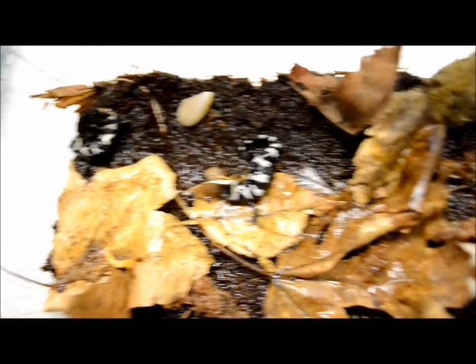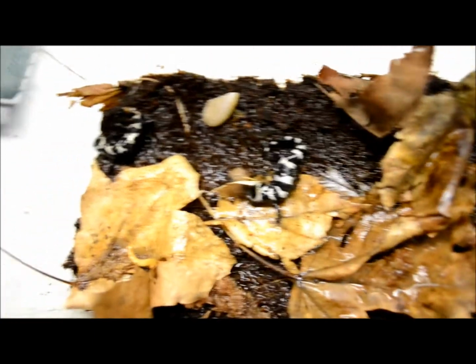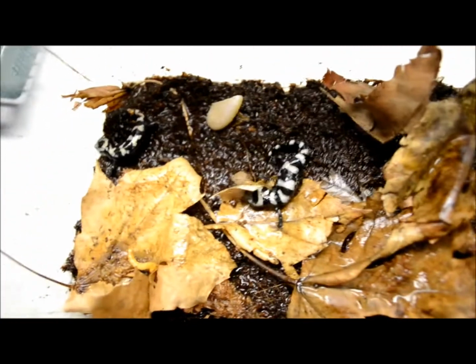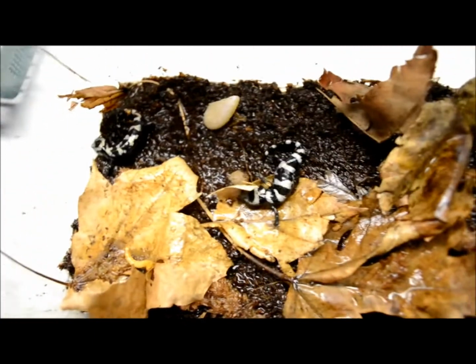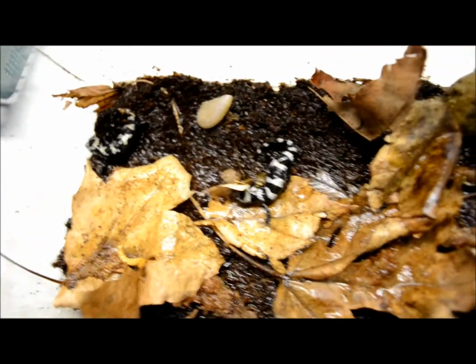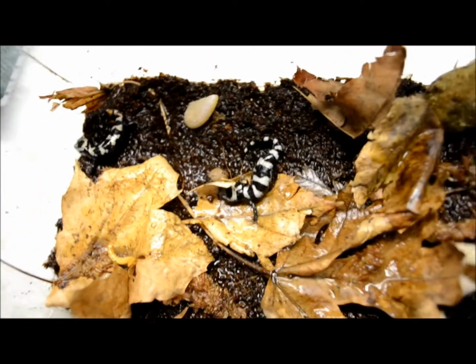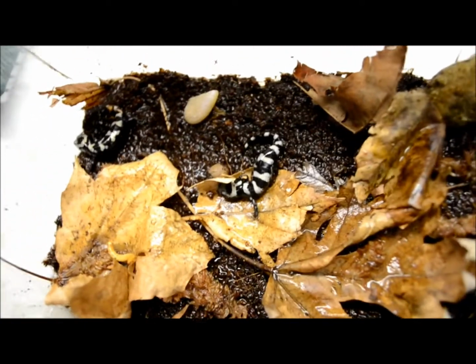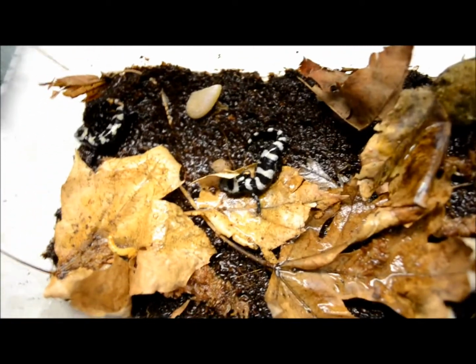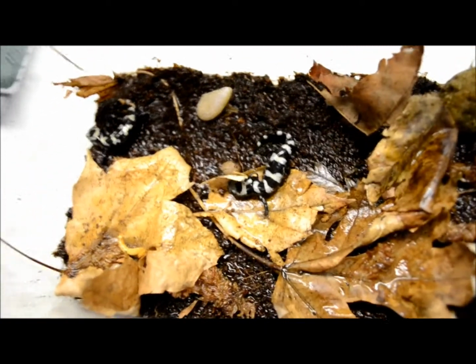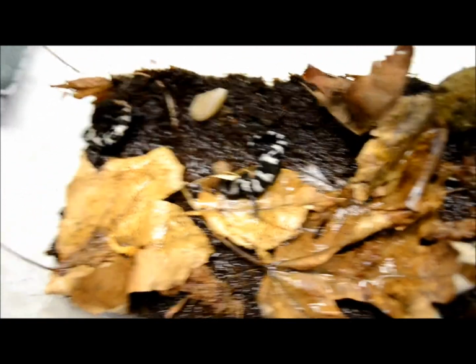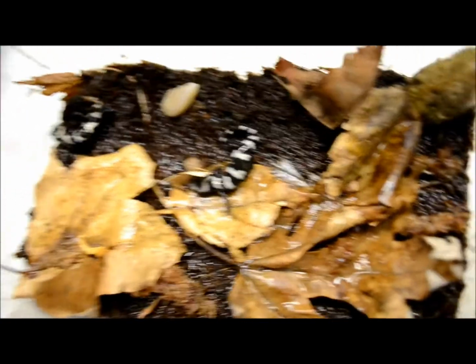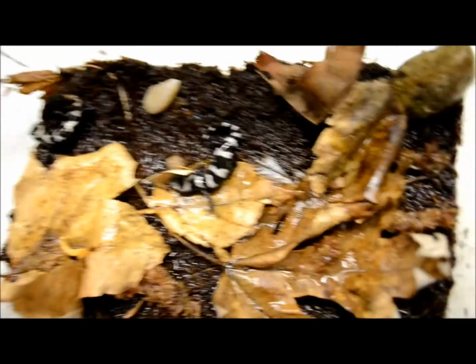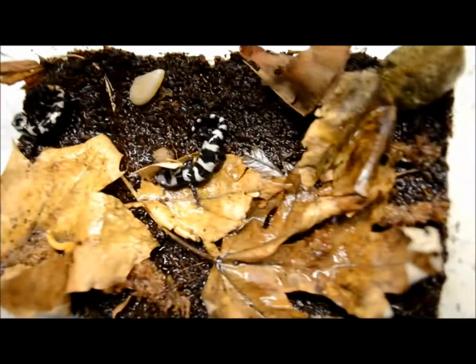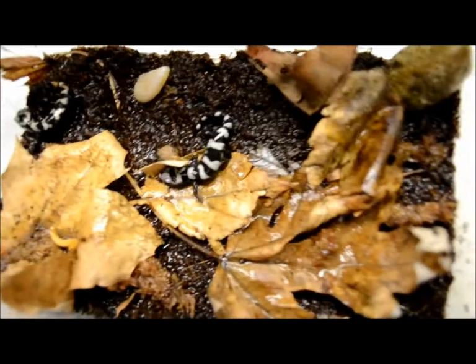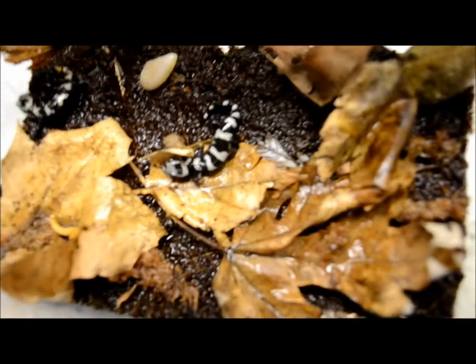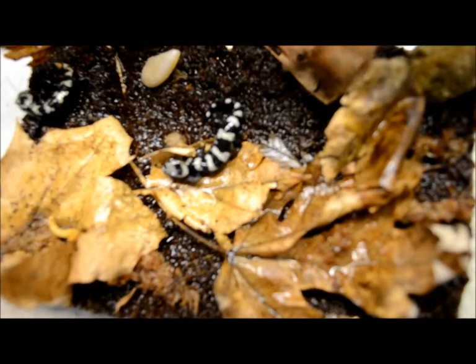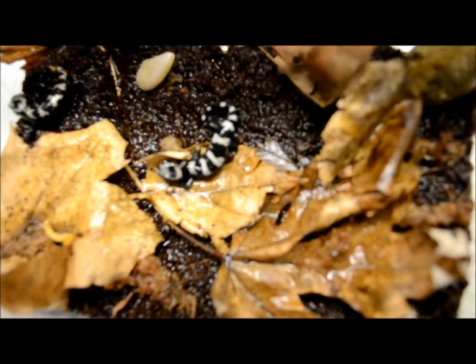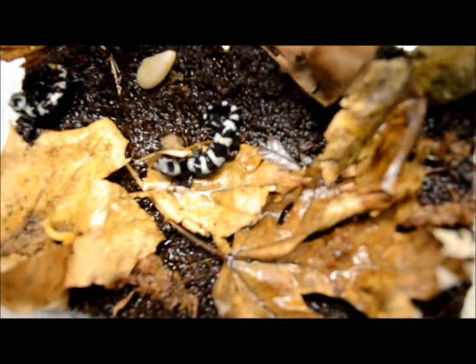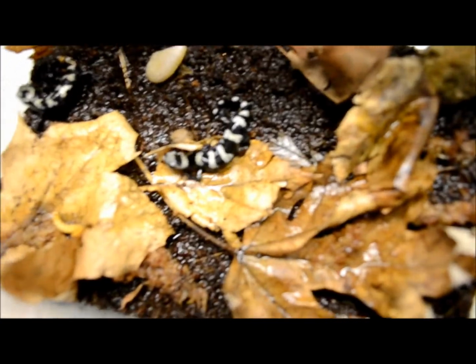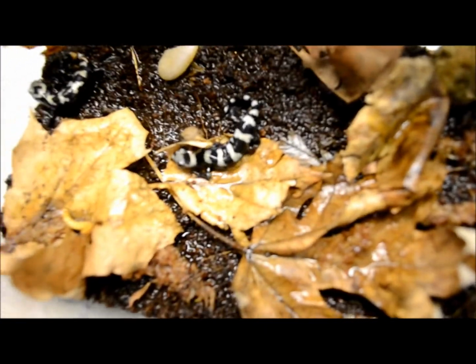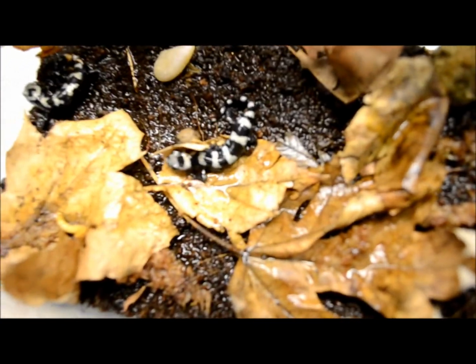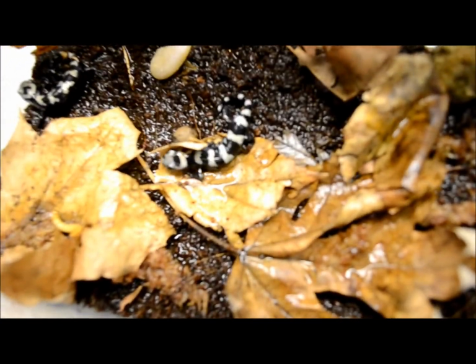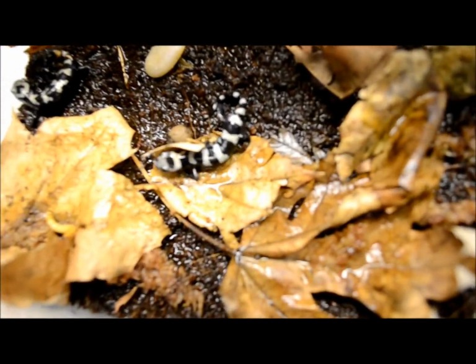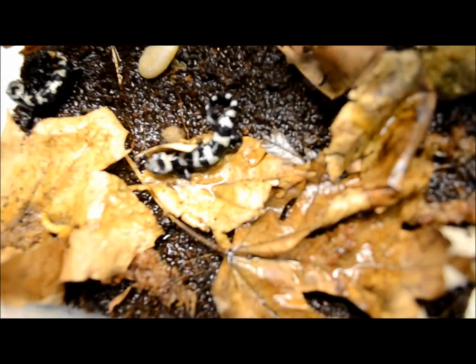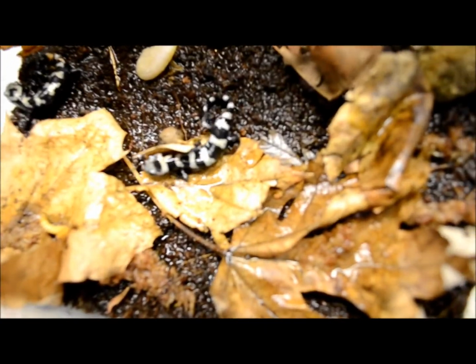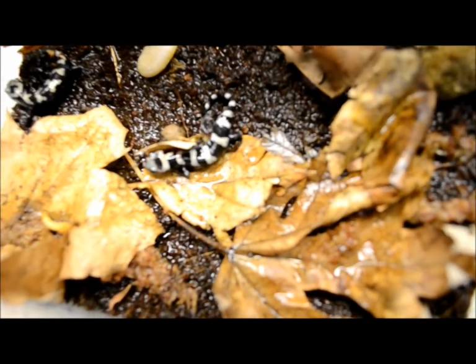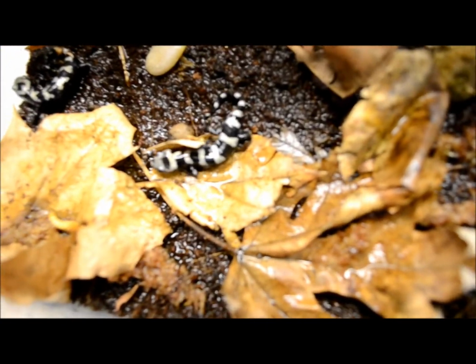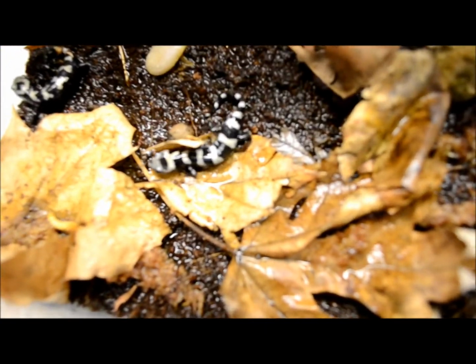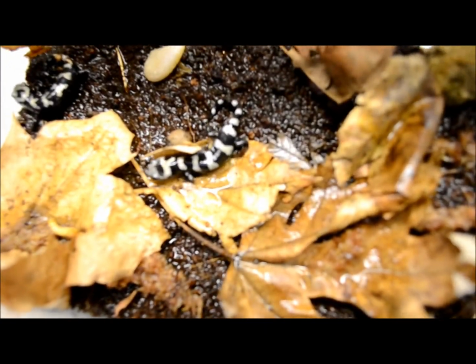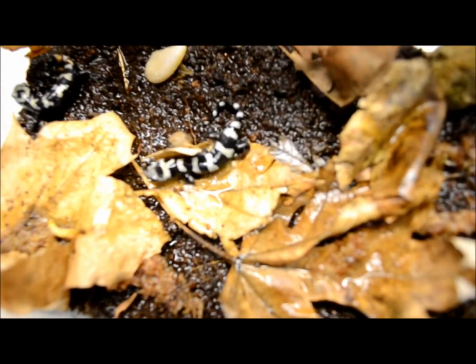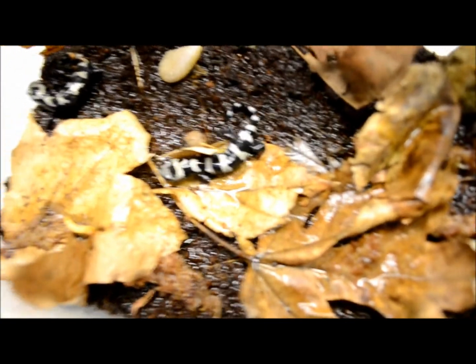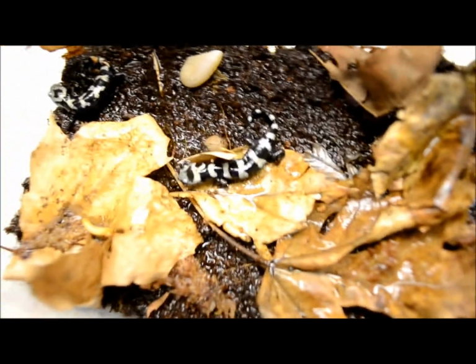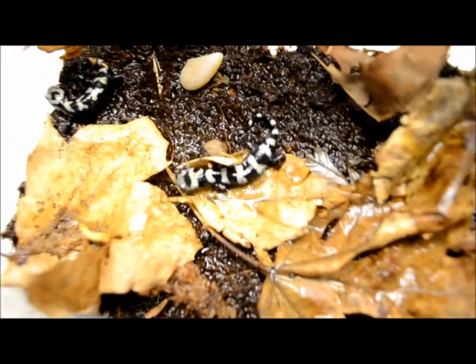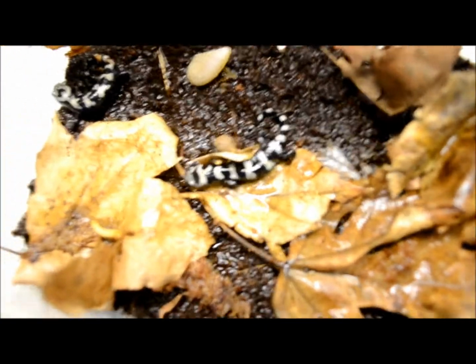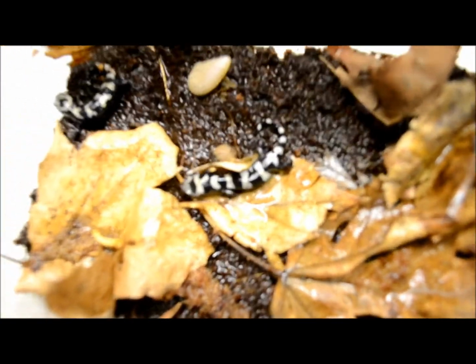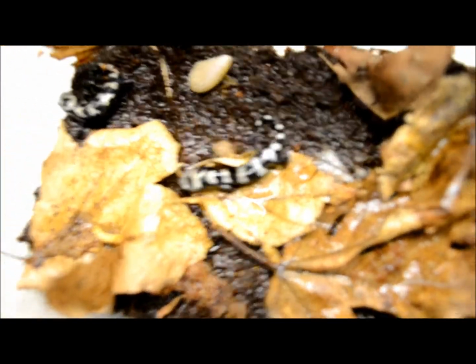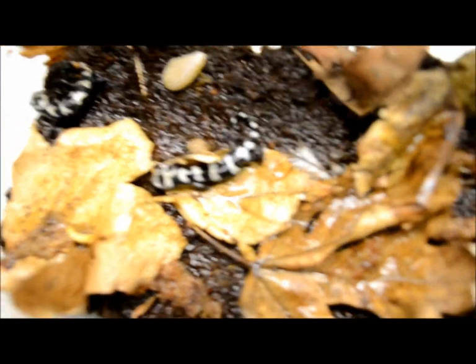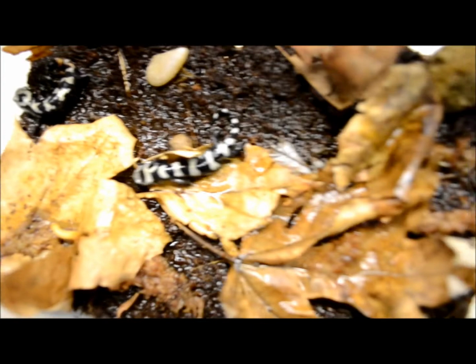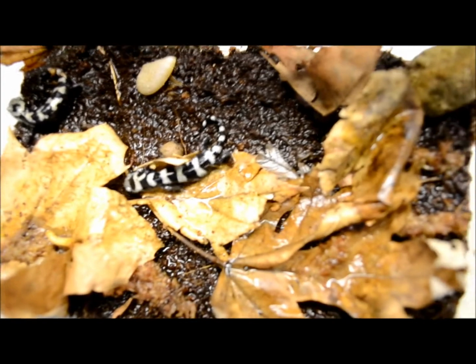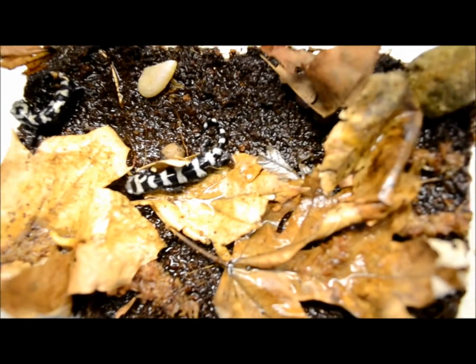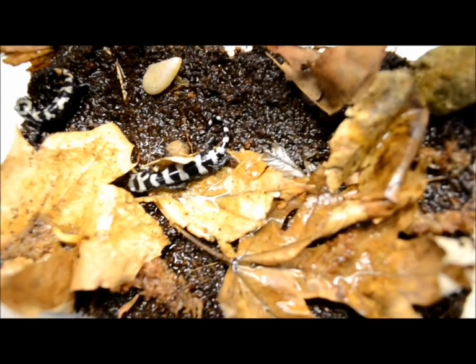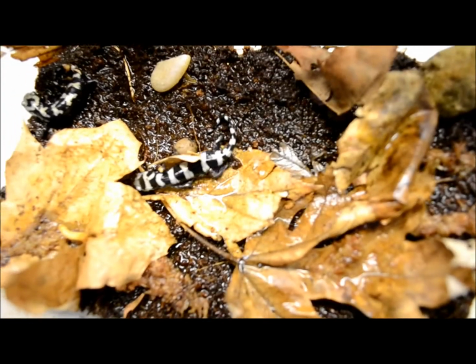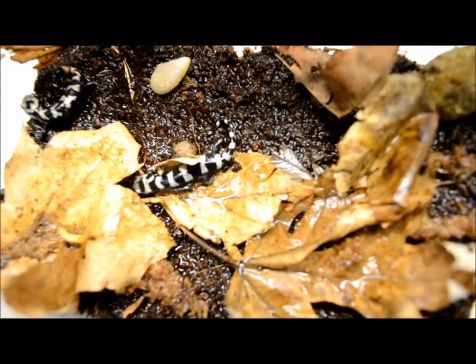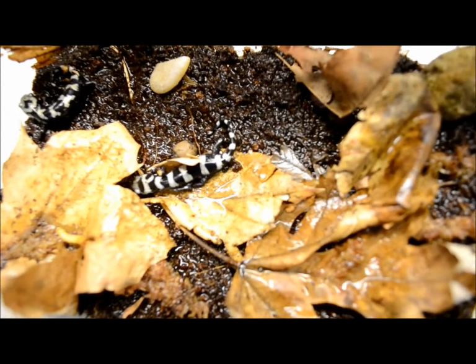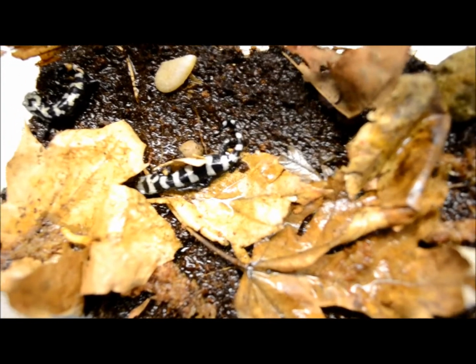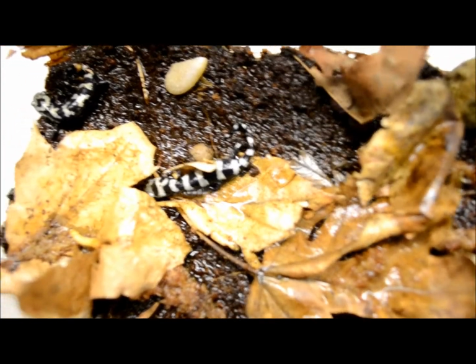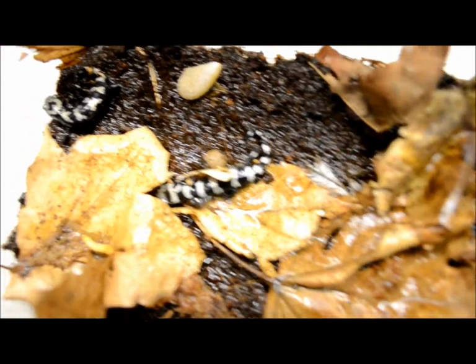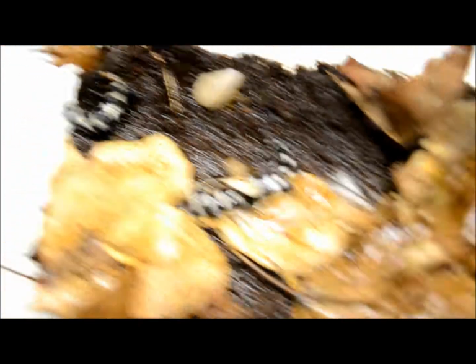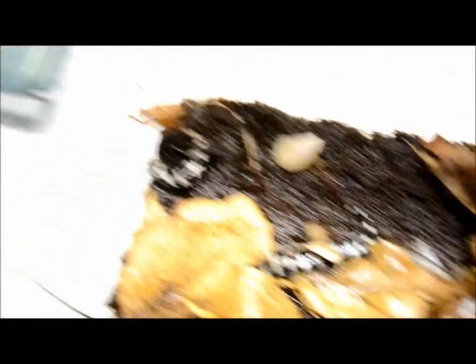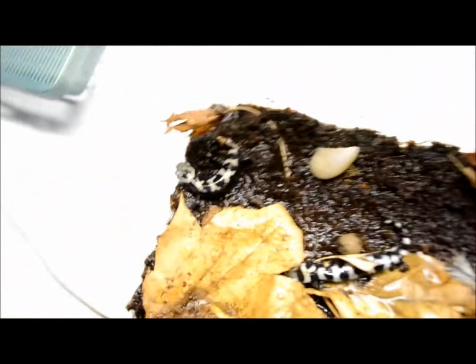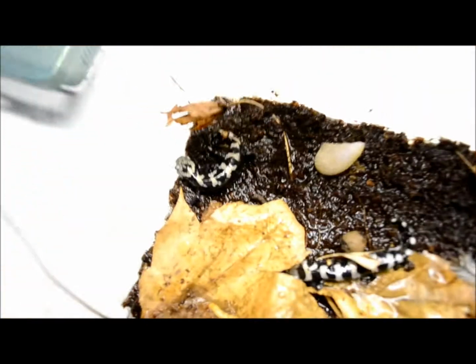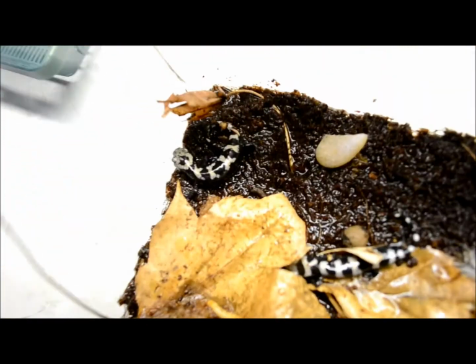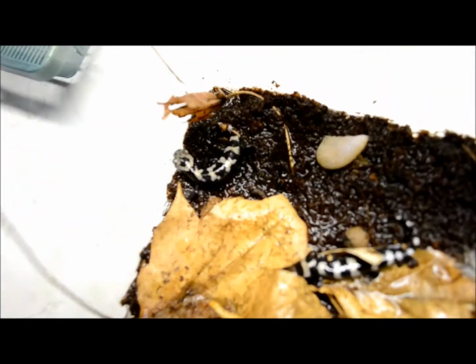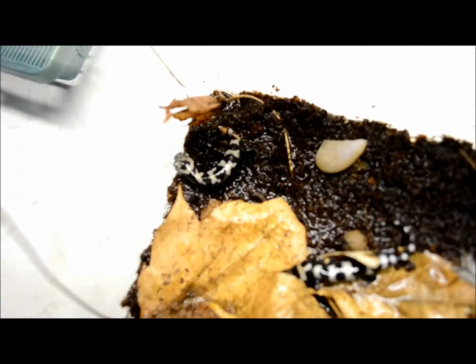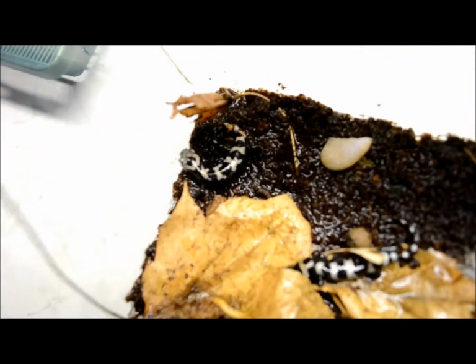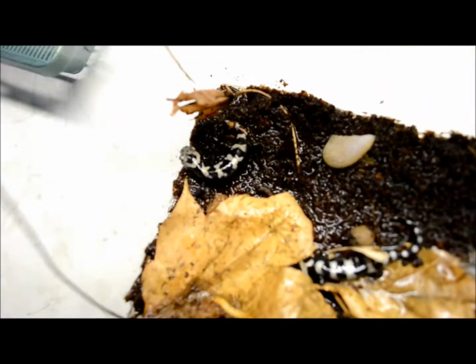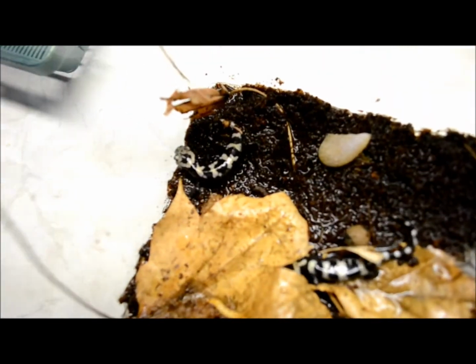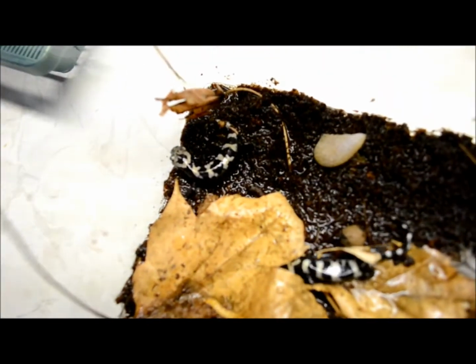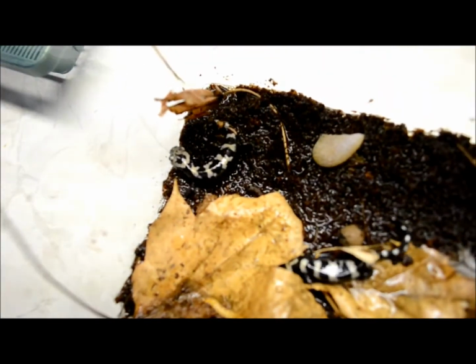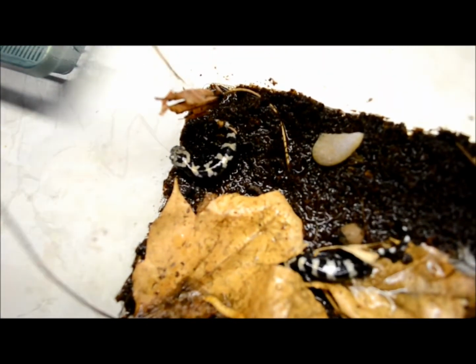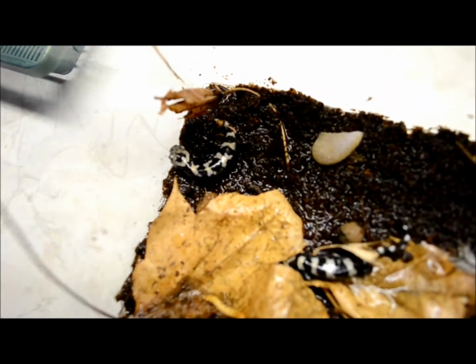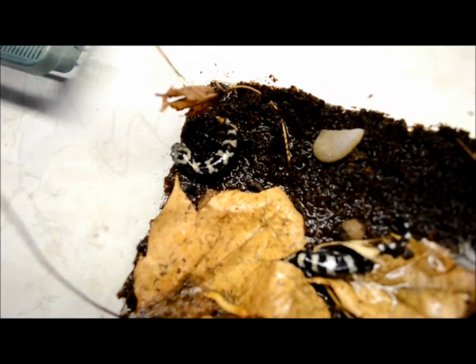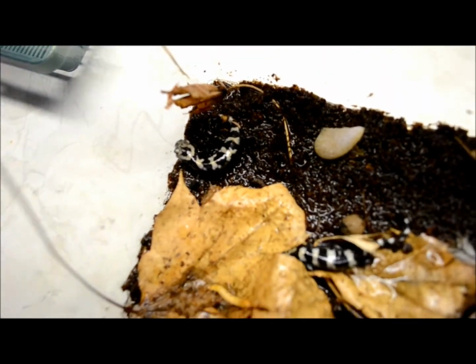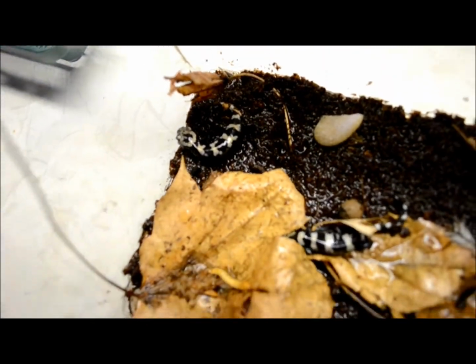They both look really healthy. This one looks kind of beat up but looks like a baby. There's one that's a little bit bigger — it's a female.